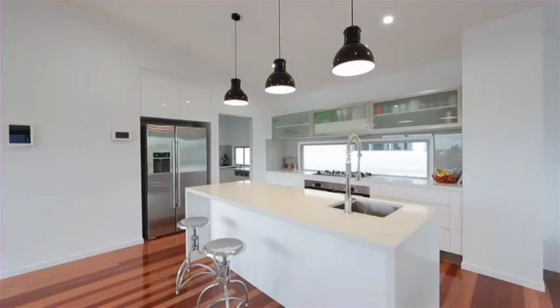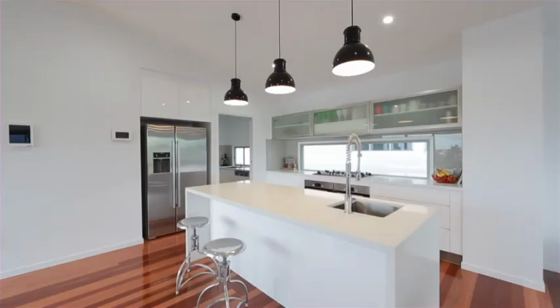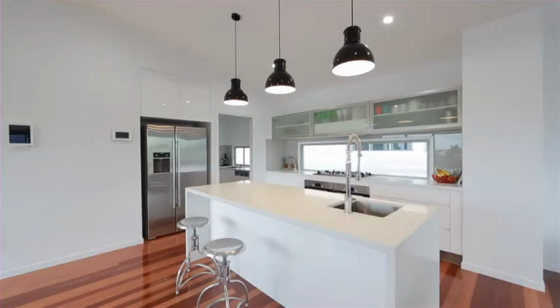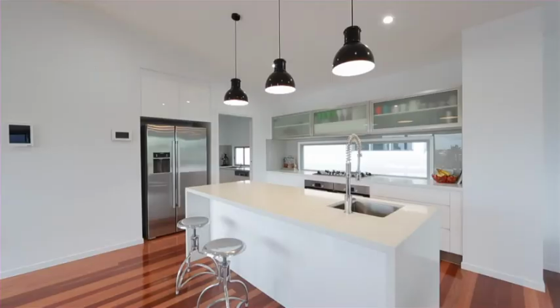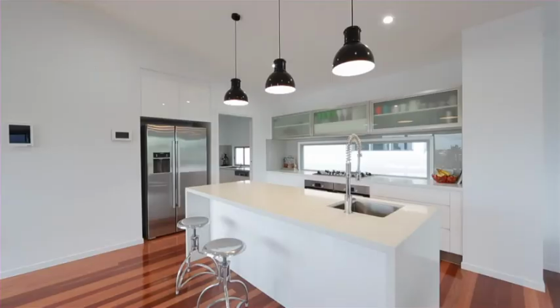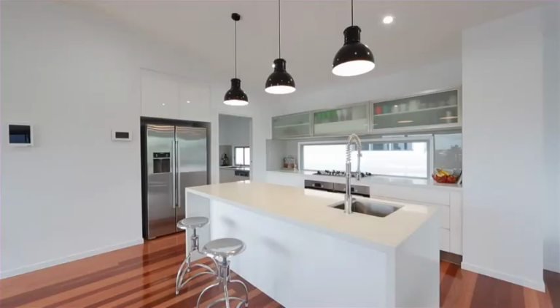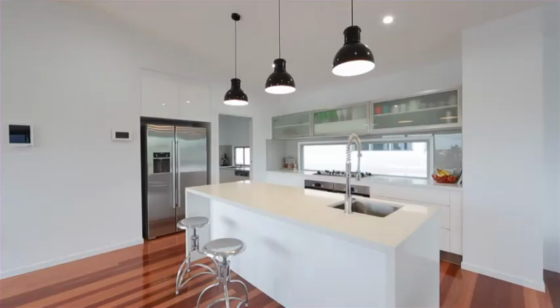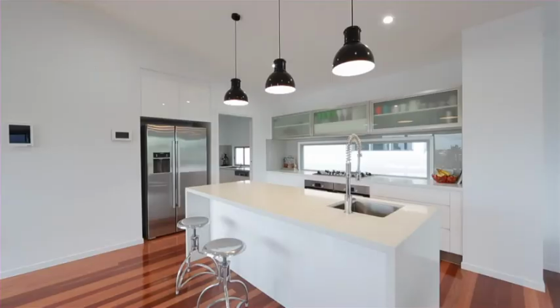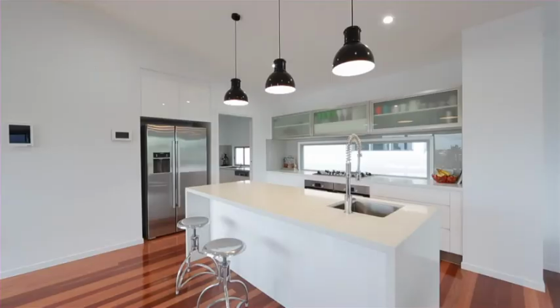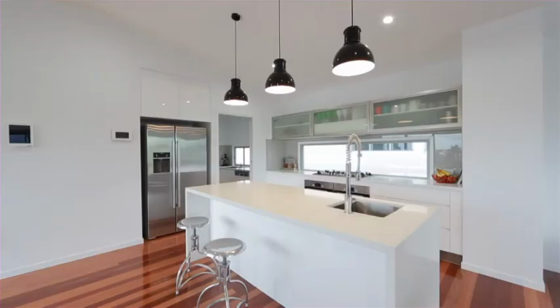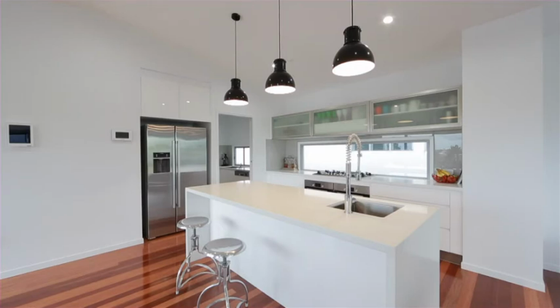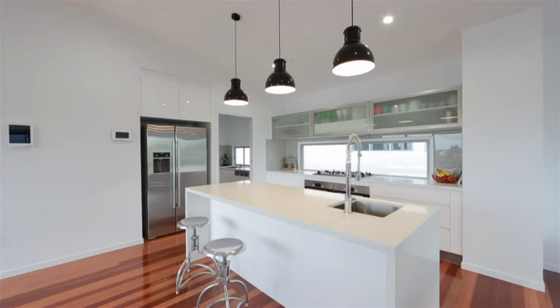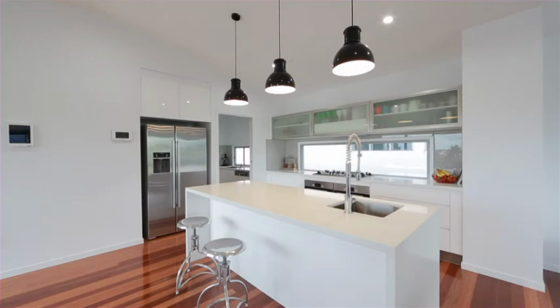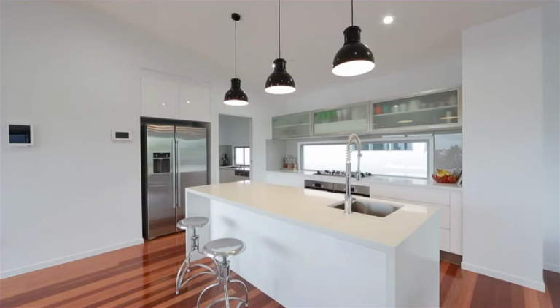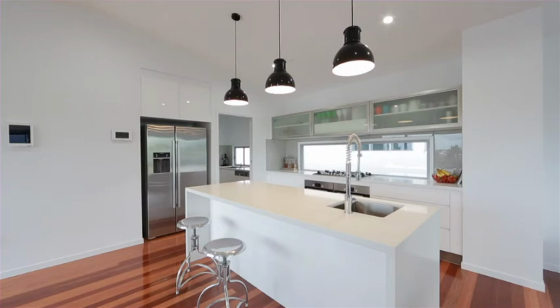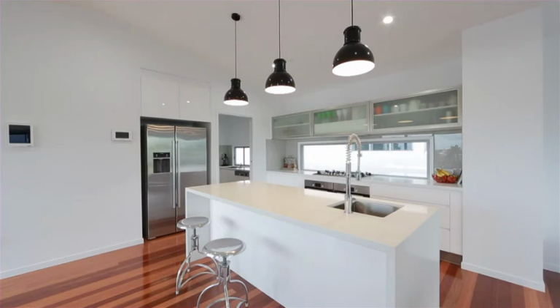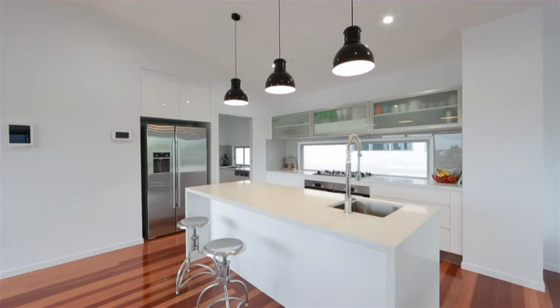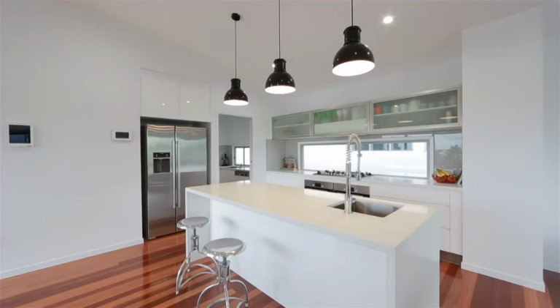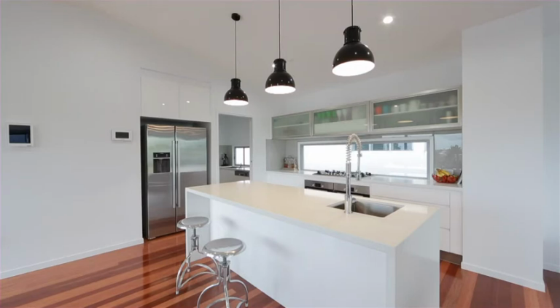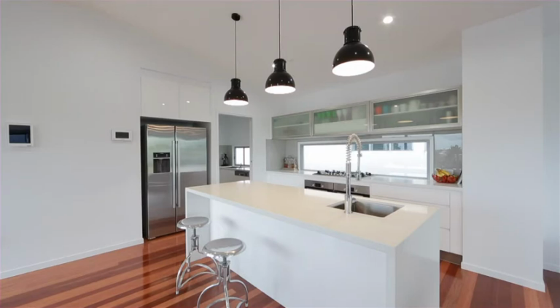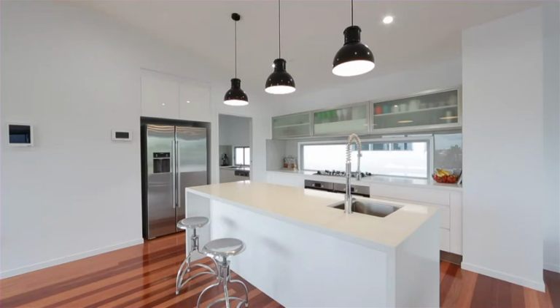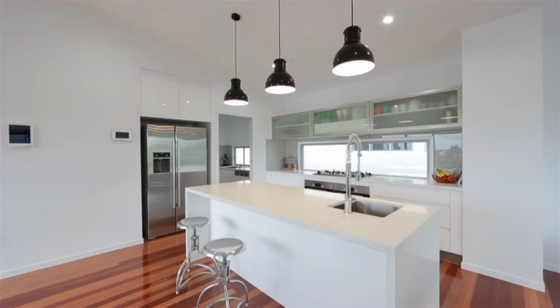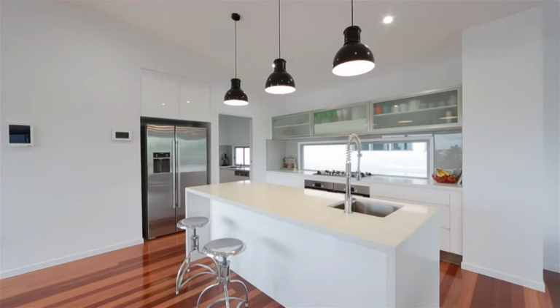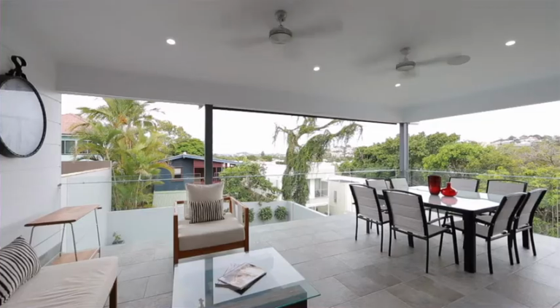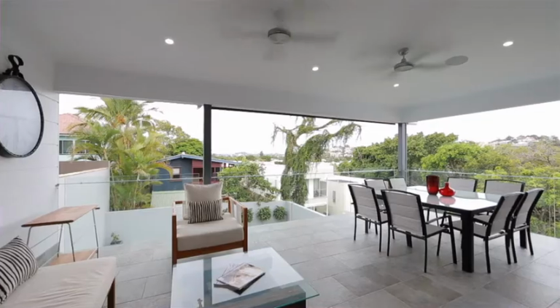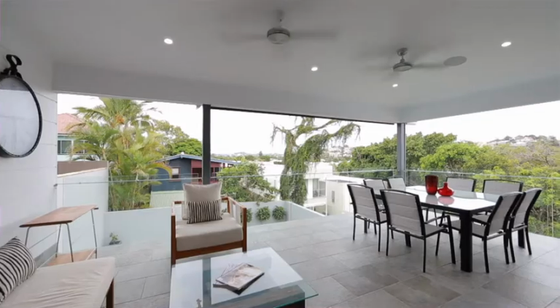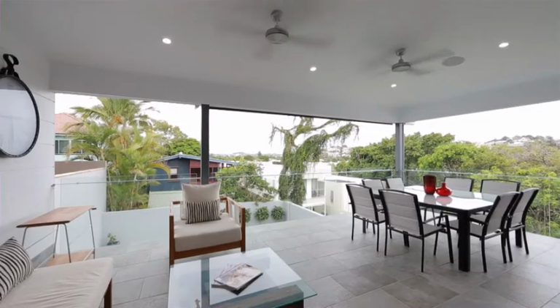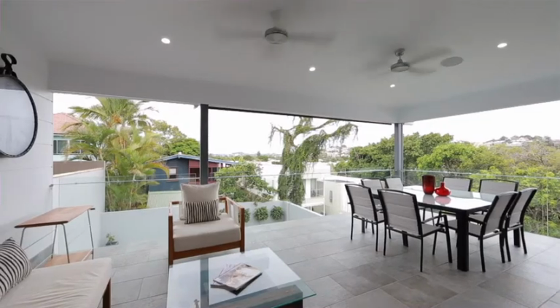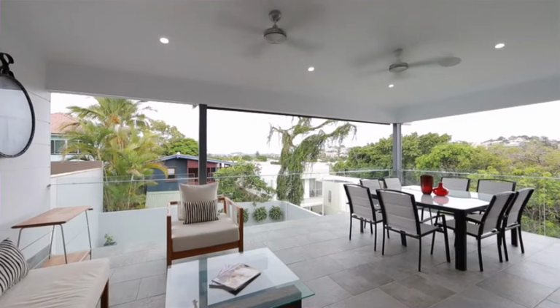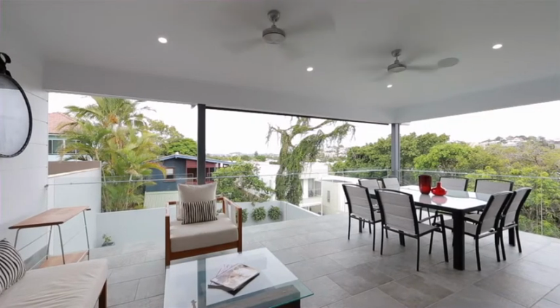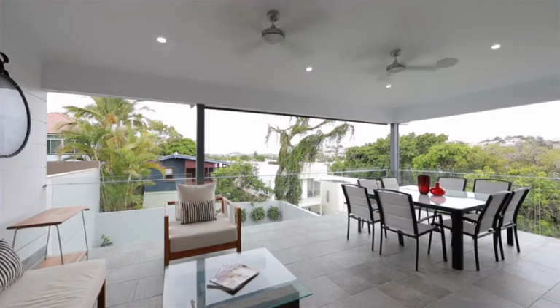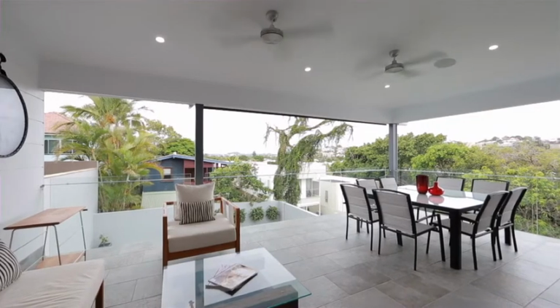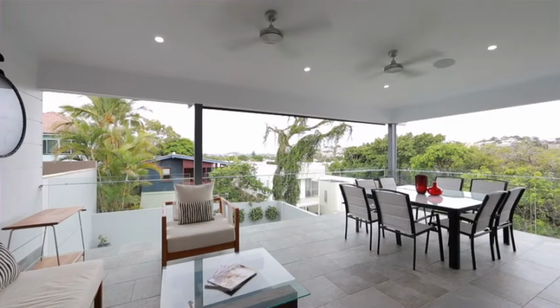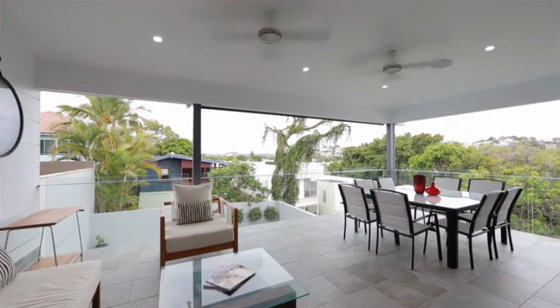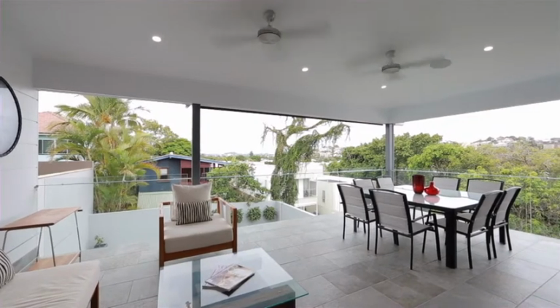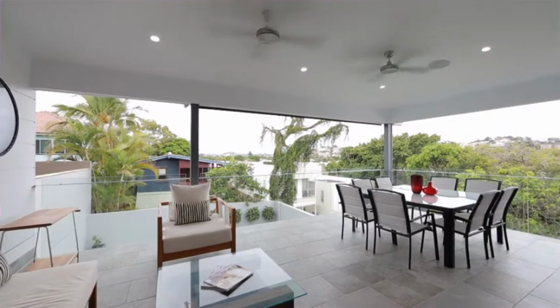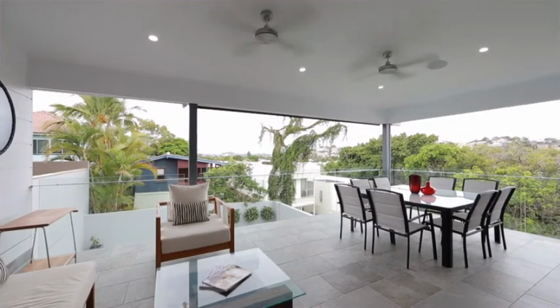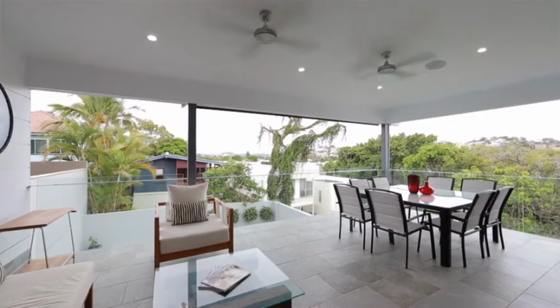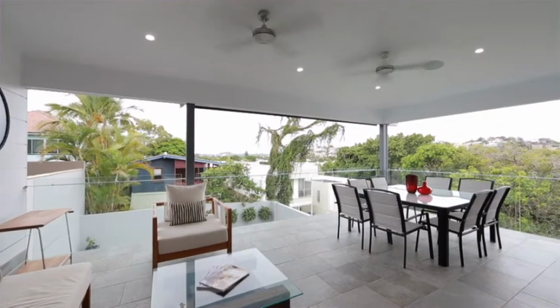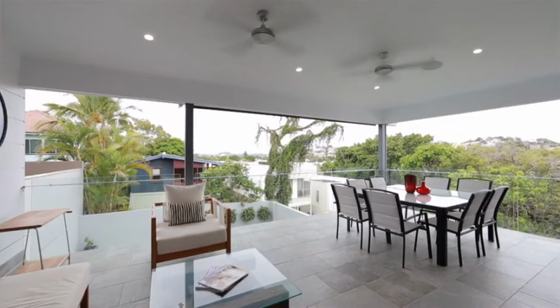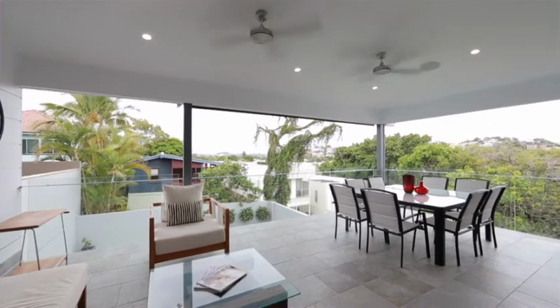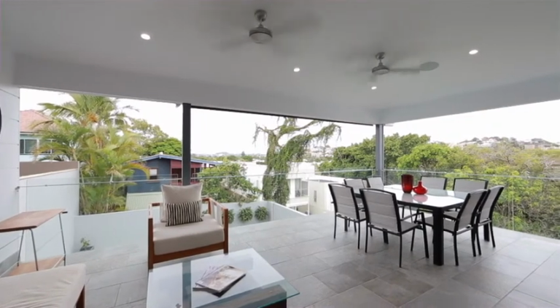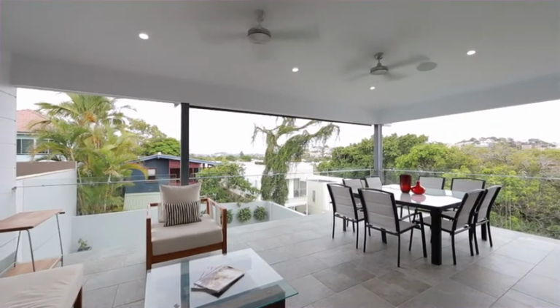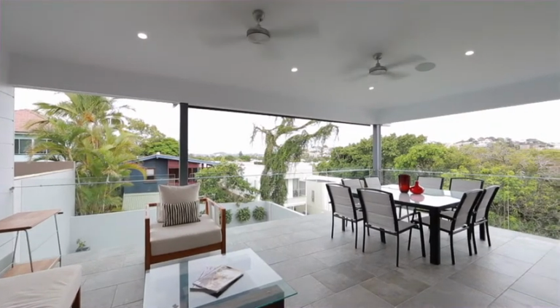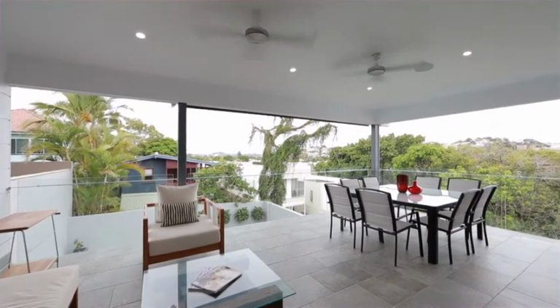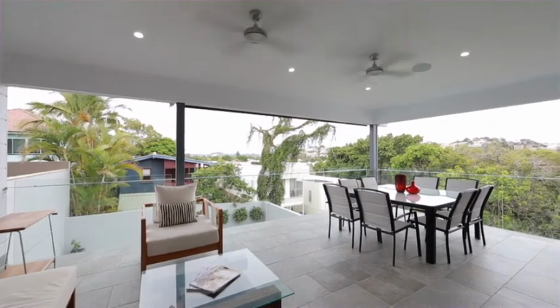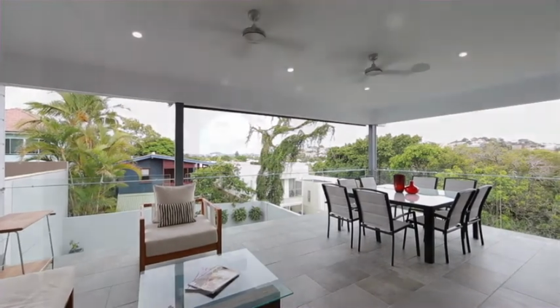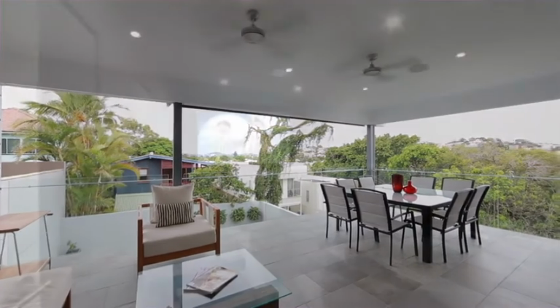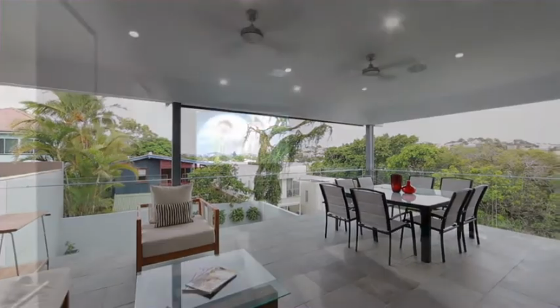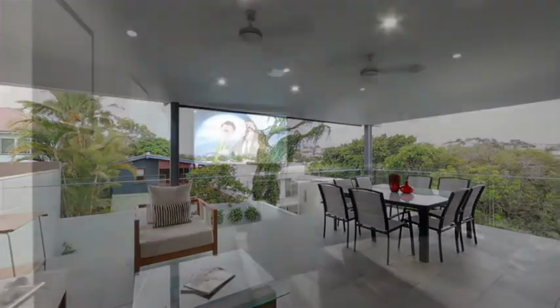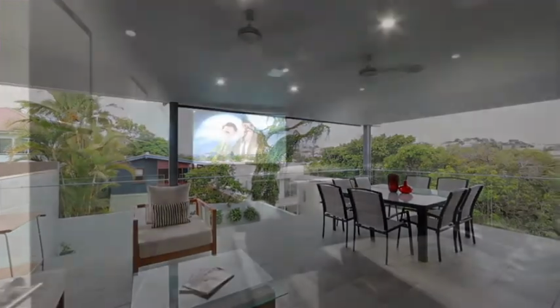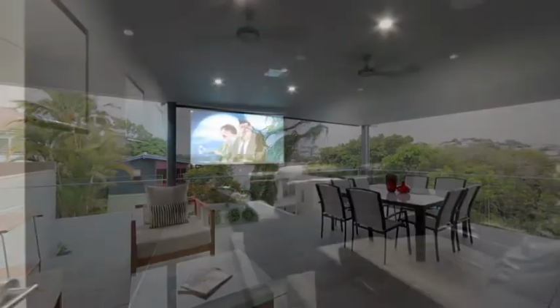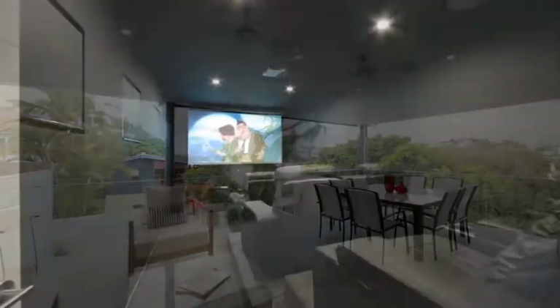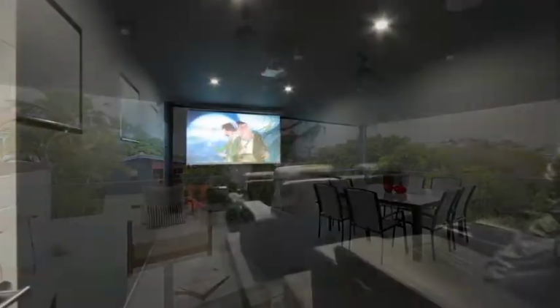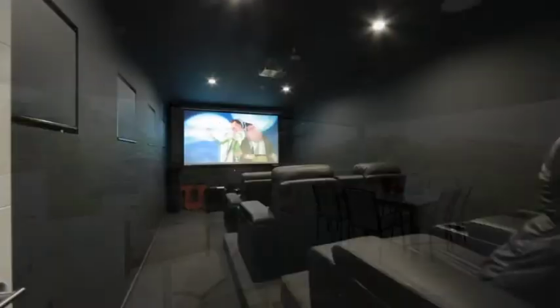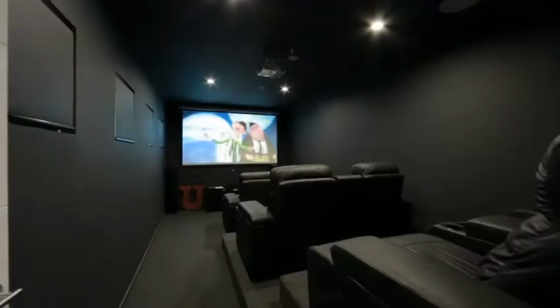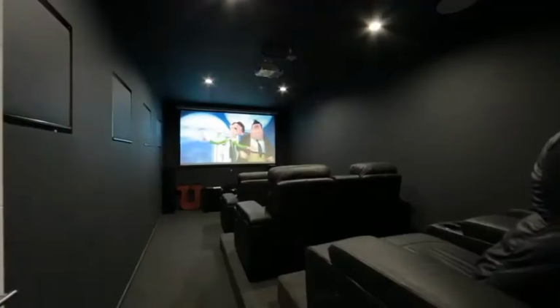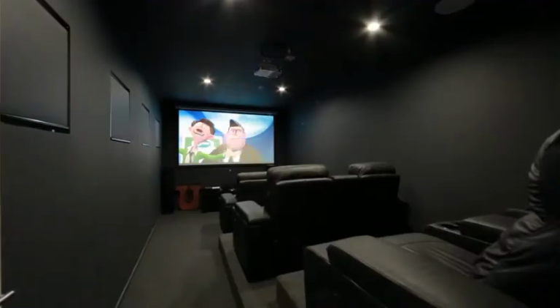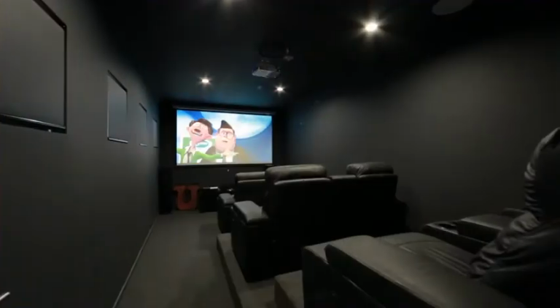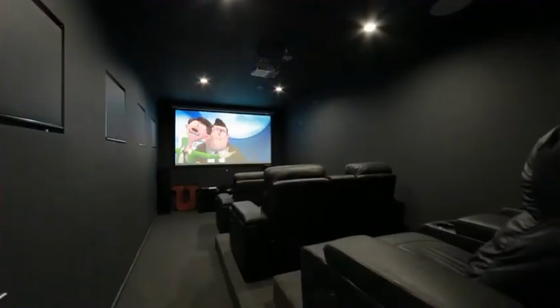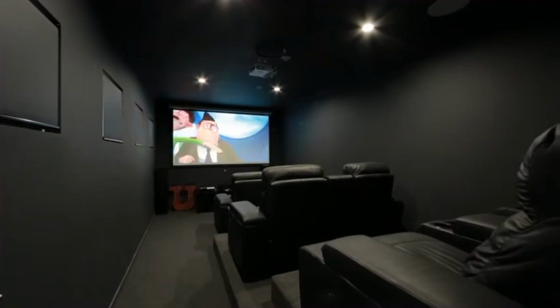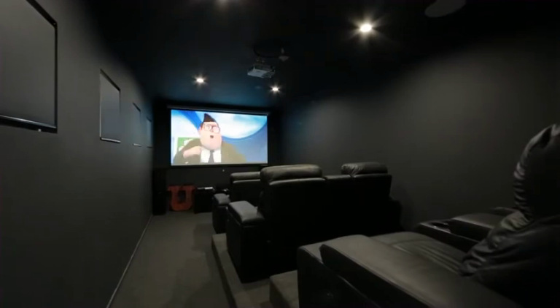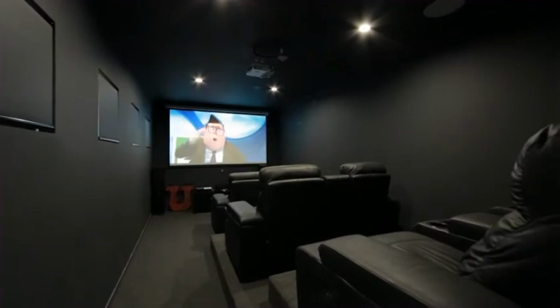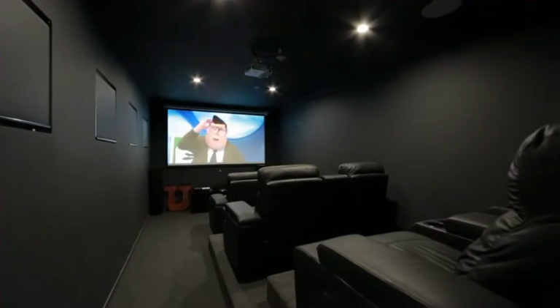In highly coveted Bulimba, this home is cutting-edge luxury in the perfect lifestyle location.